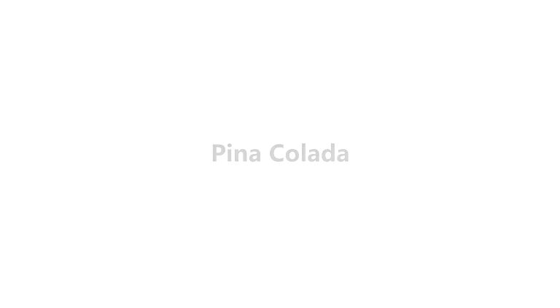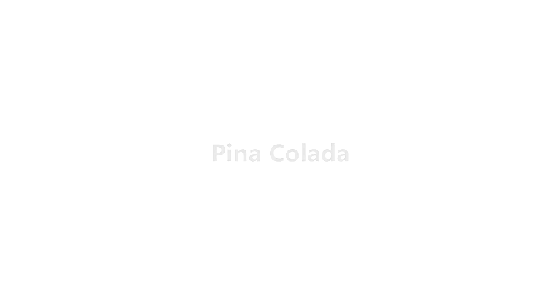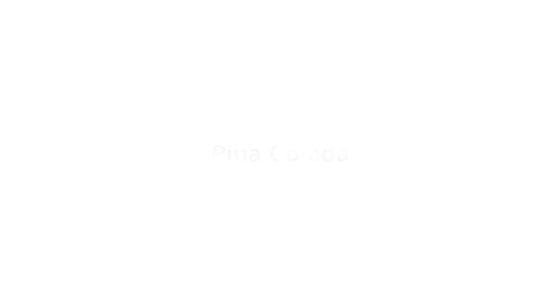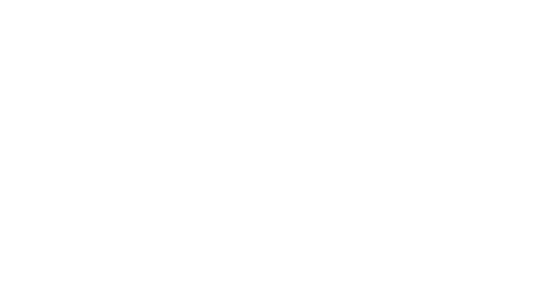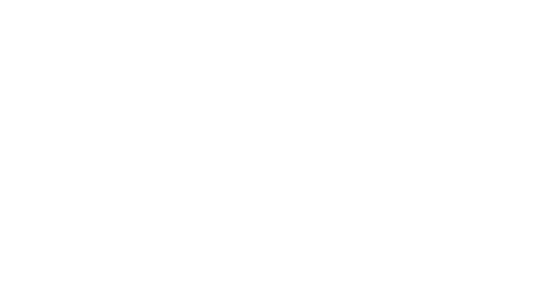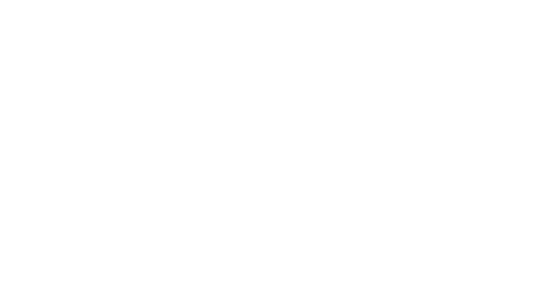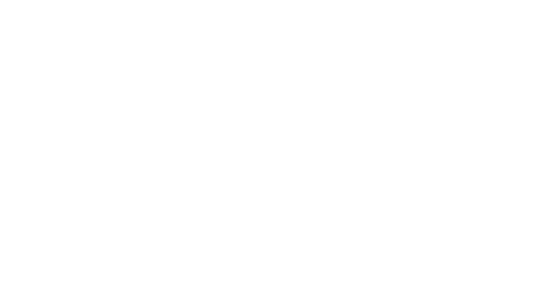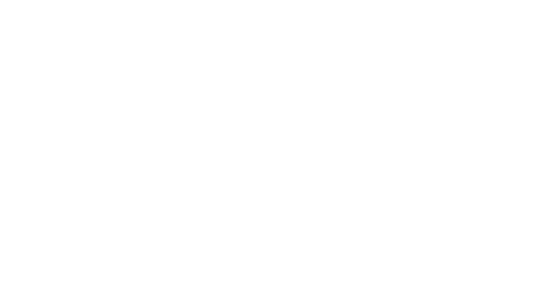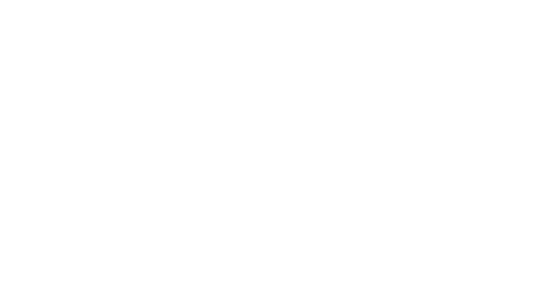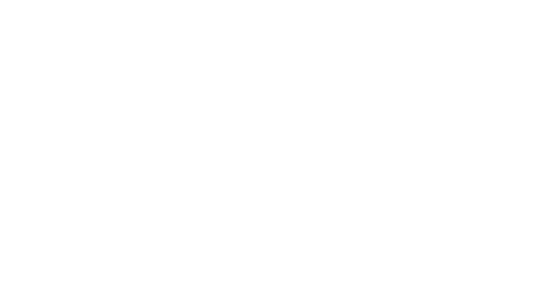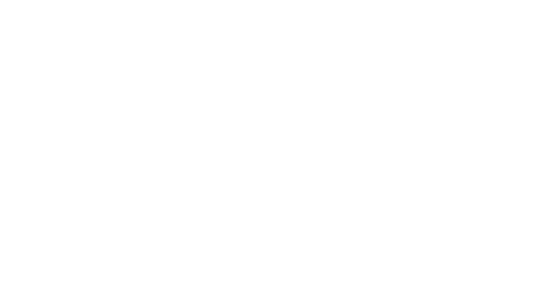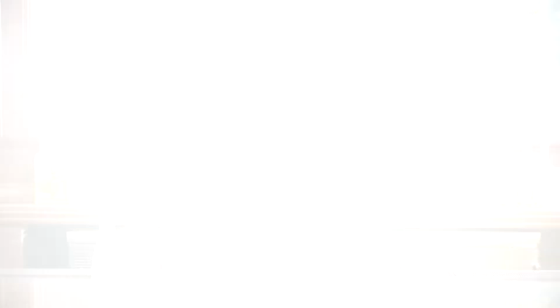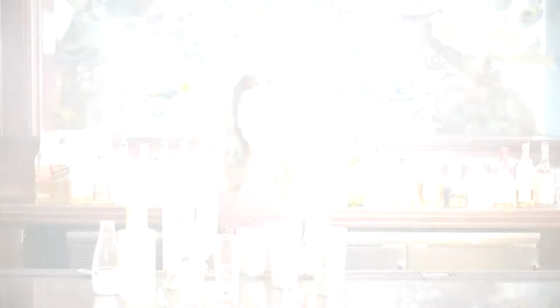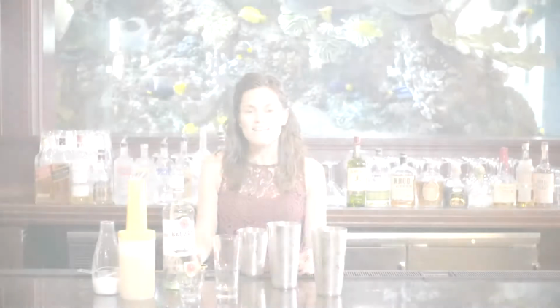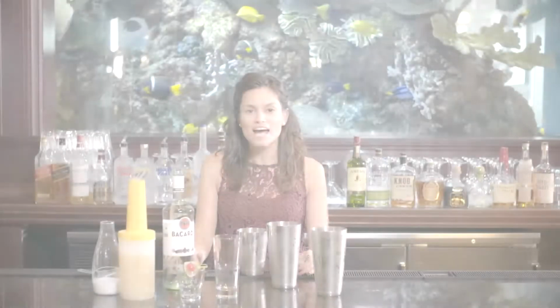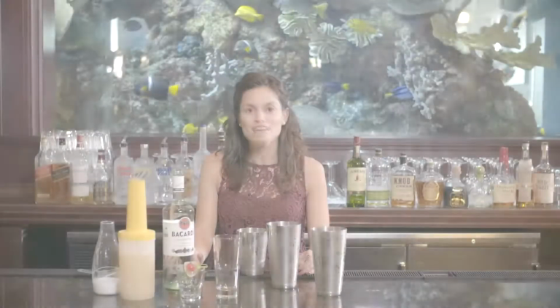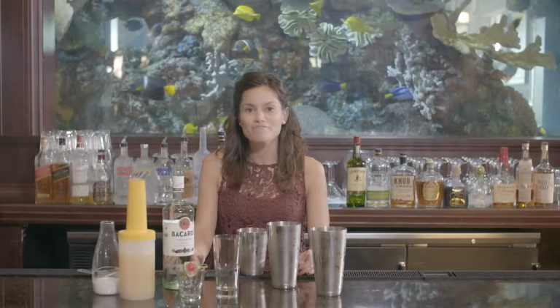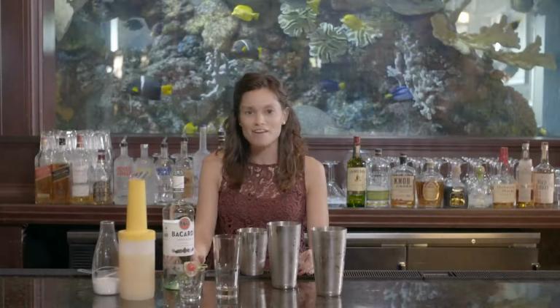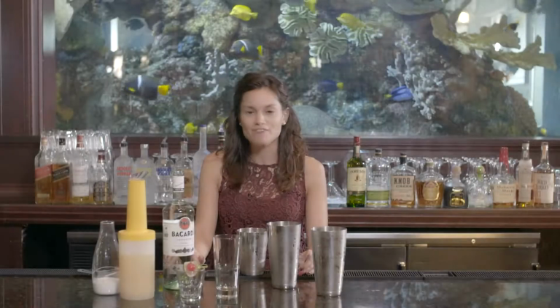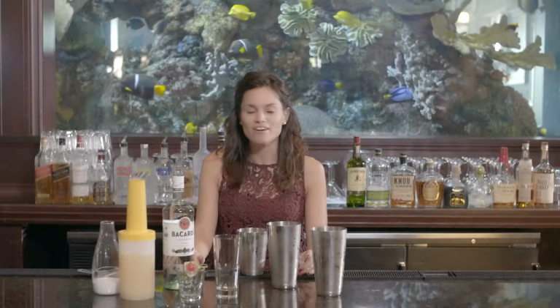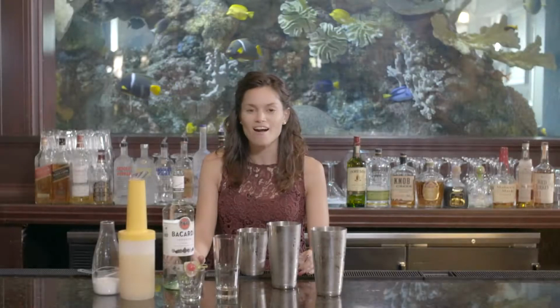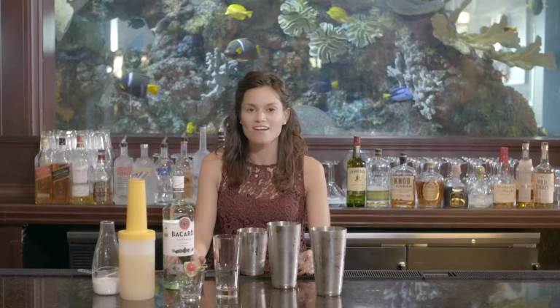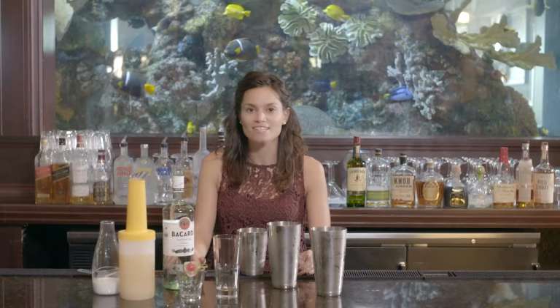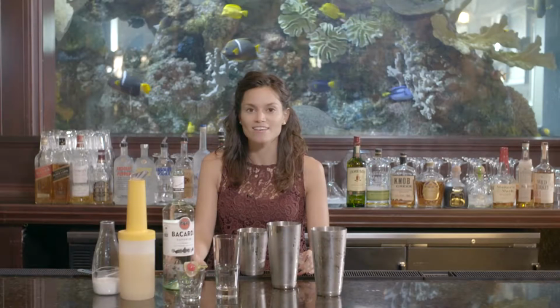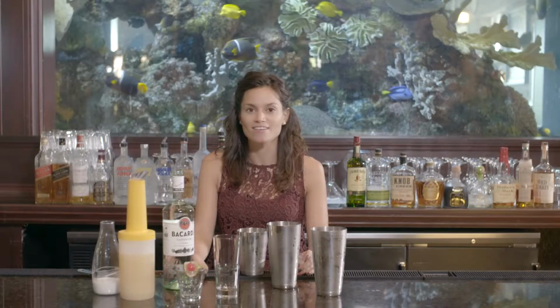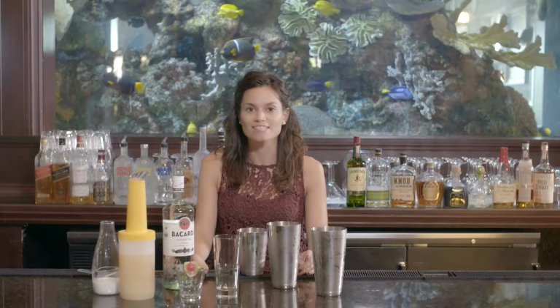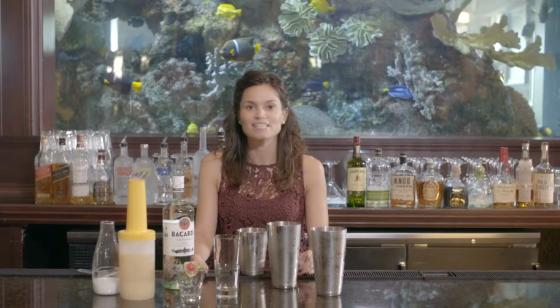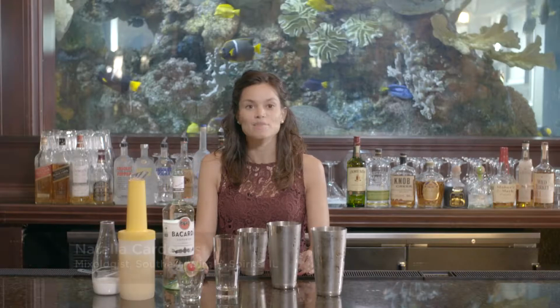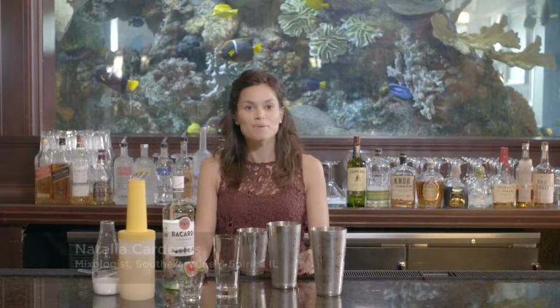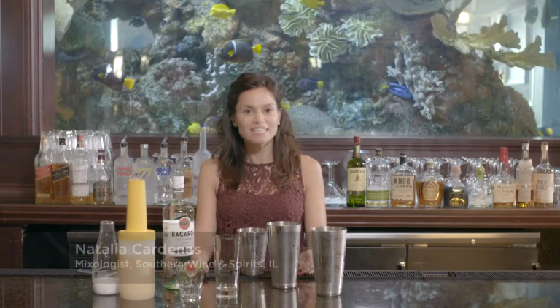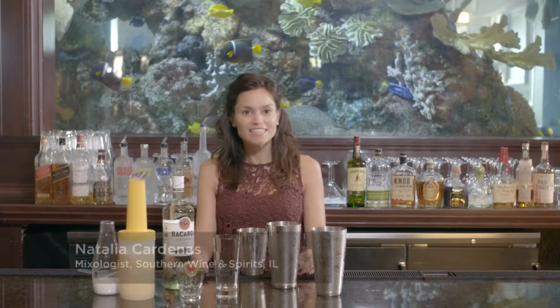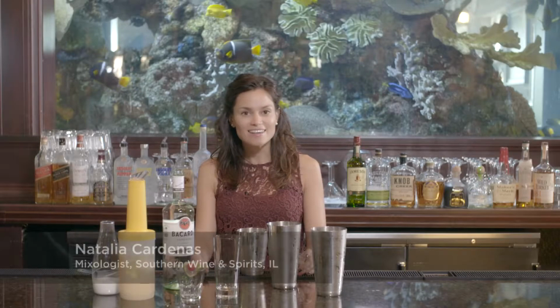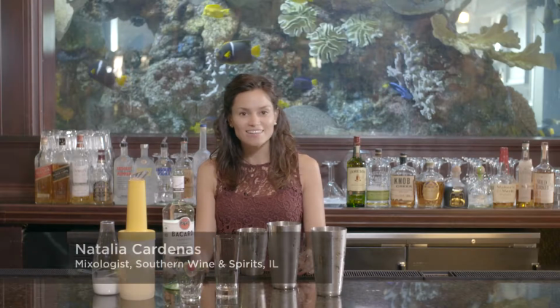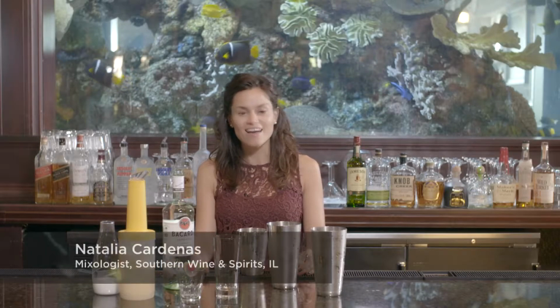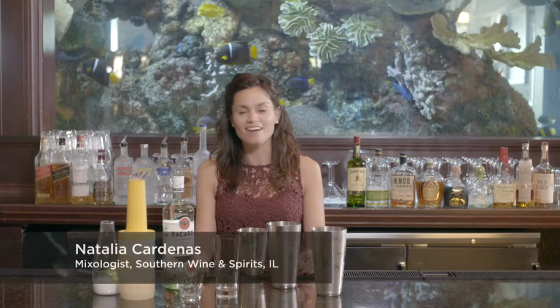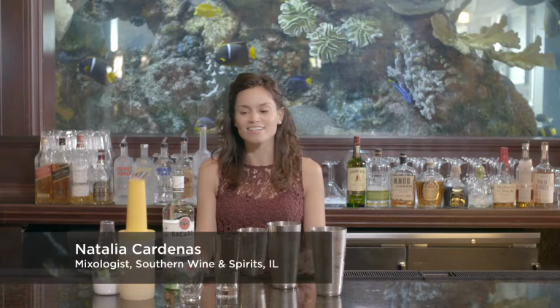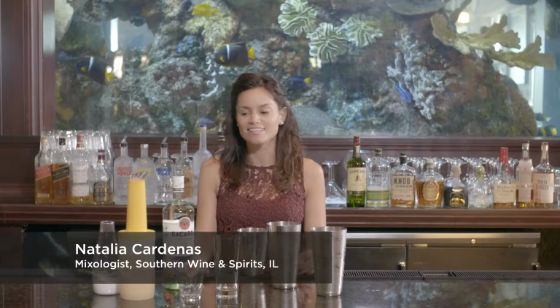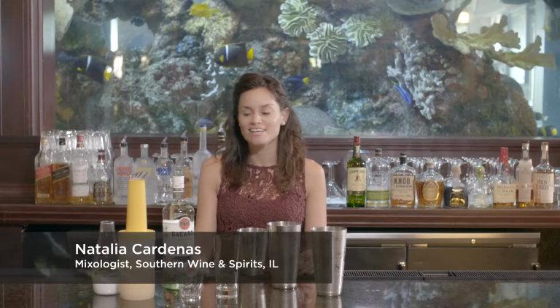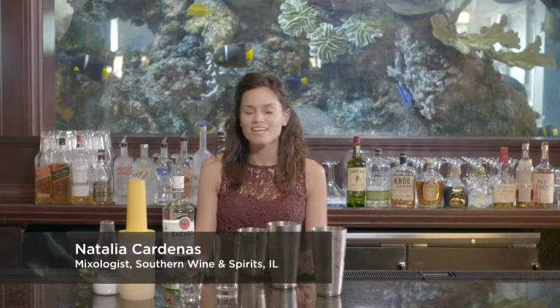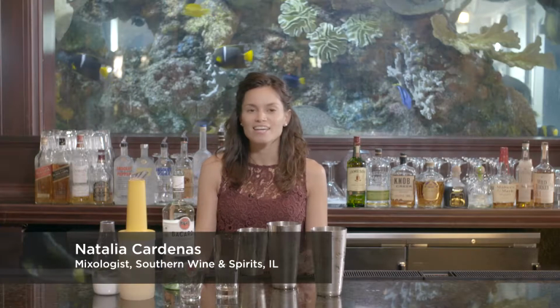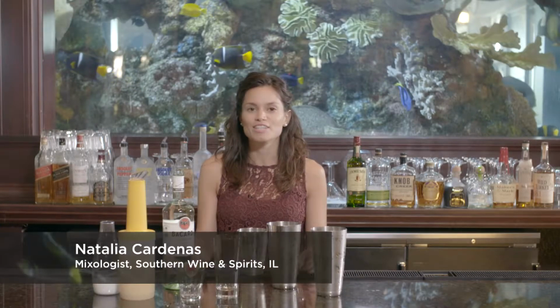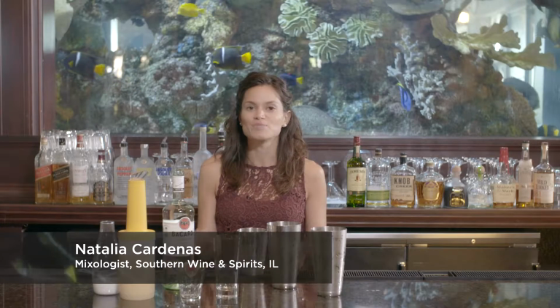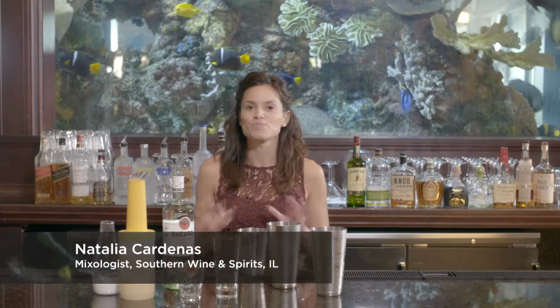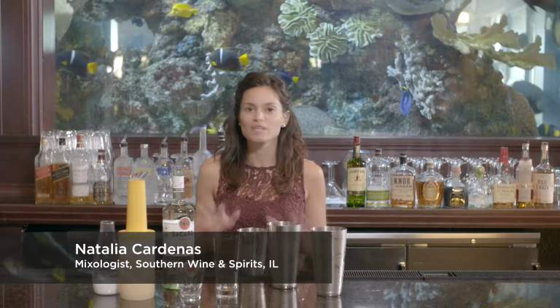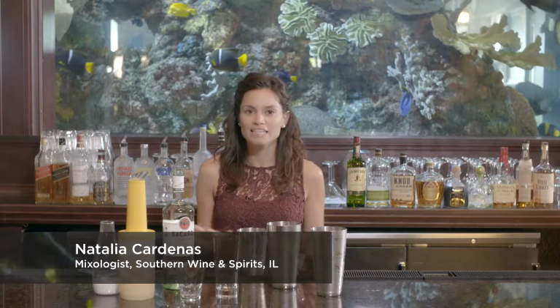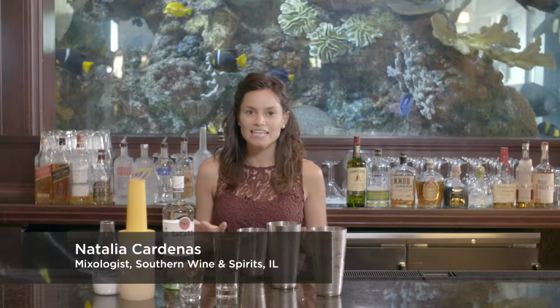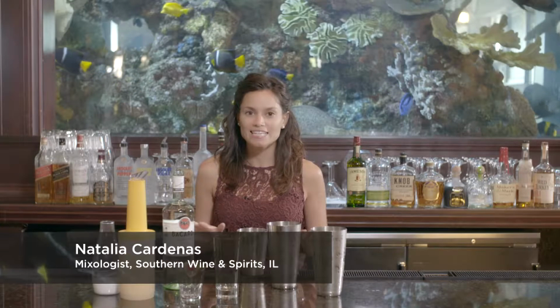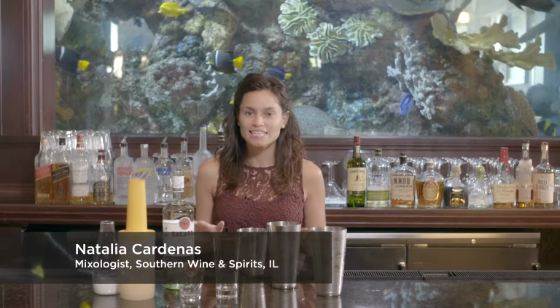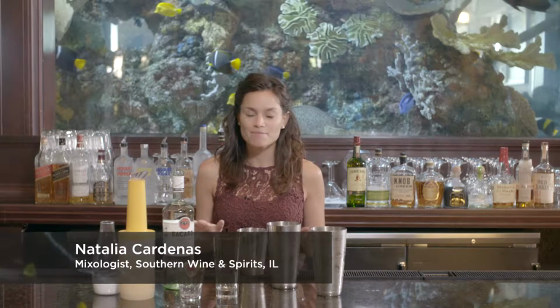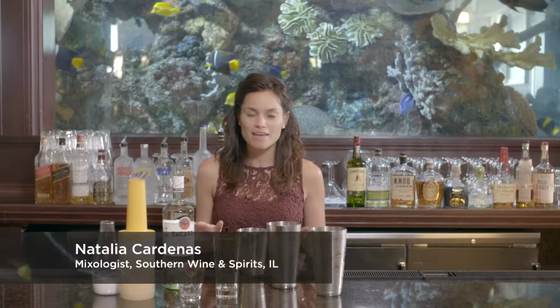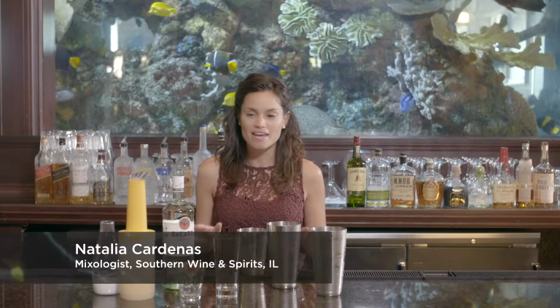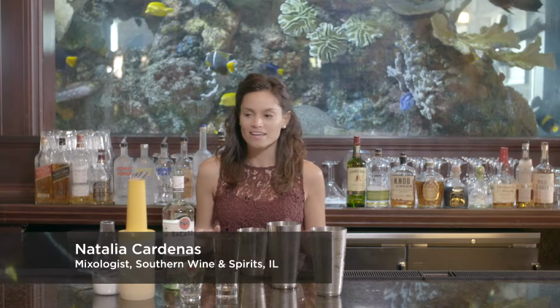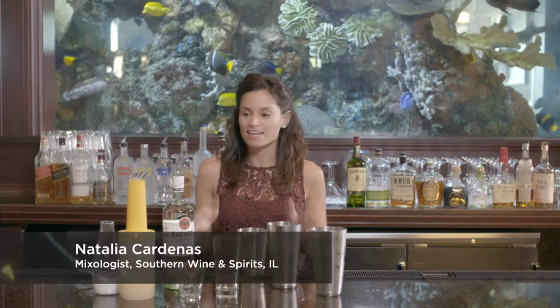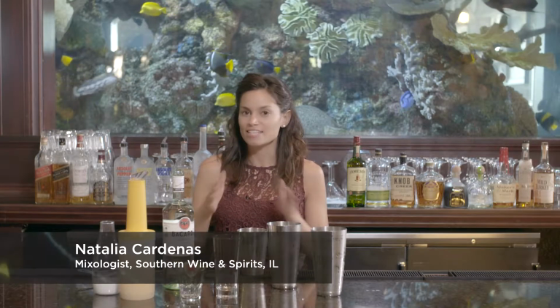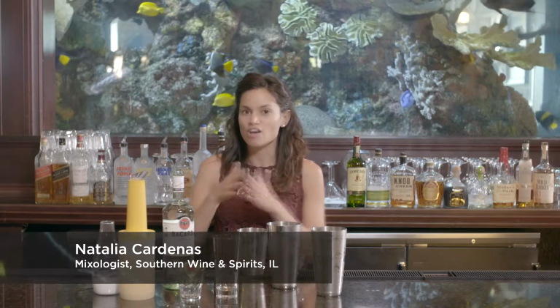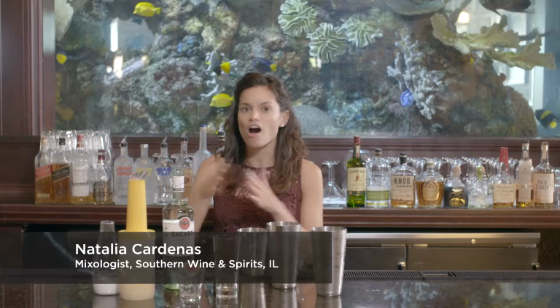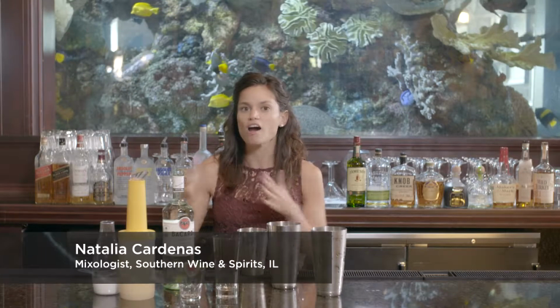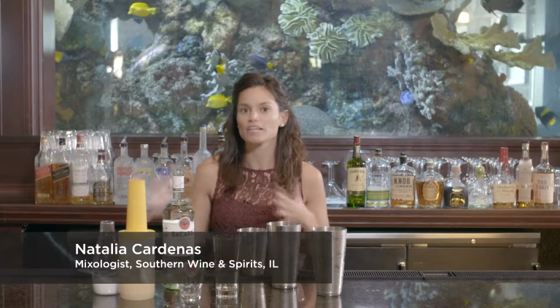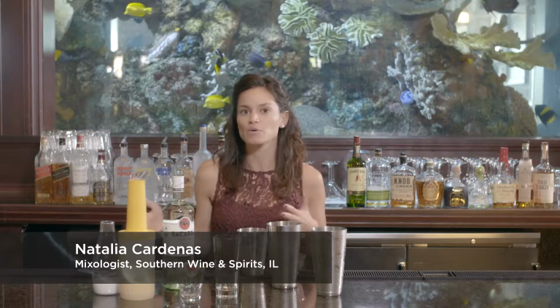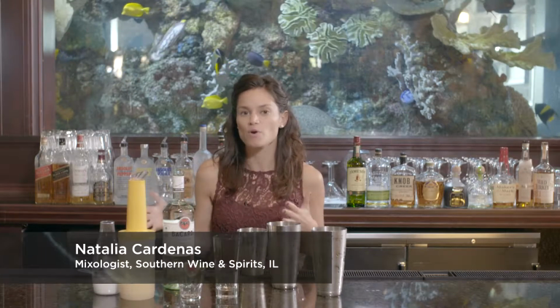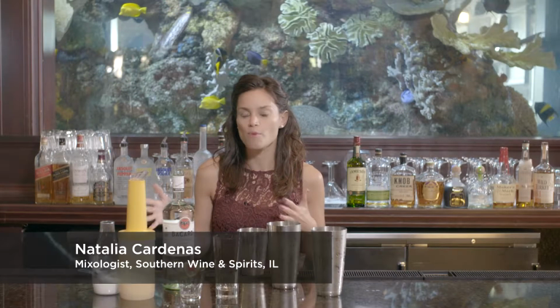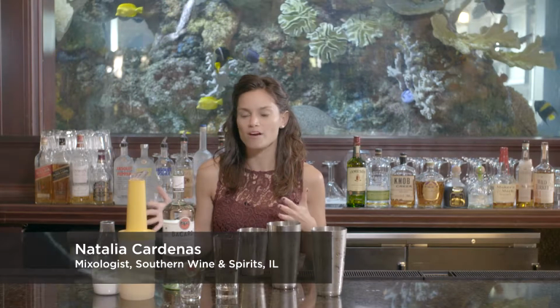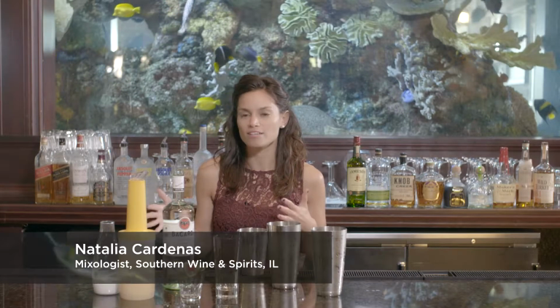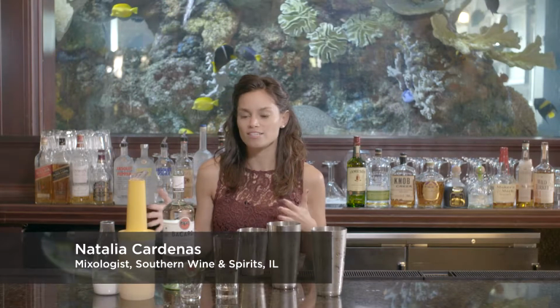Time for one of my all-time favorite cocktails, the Pina Colada. It's really easy to make — it's all equal parts.